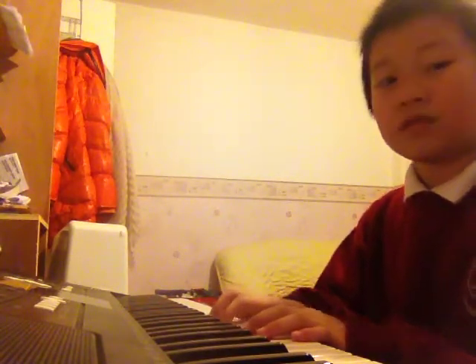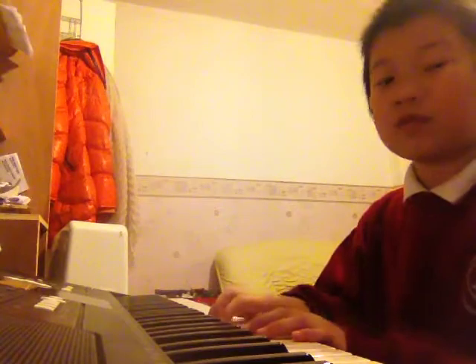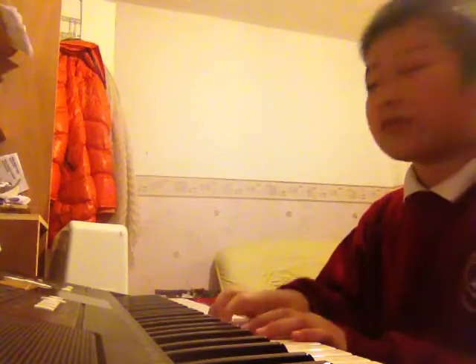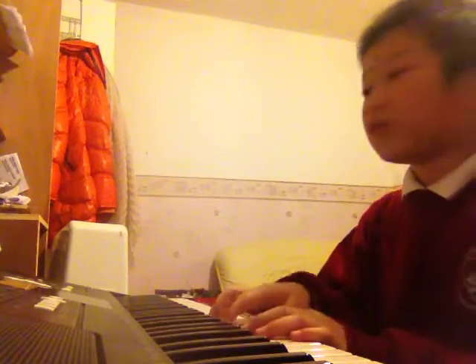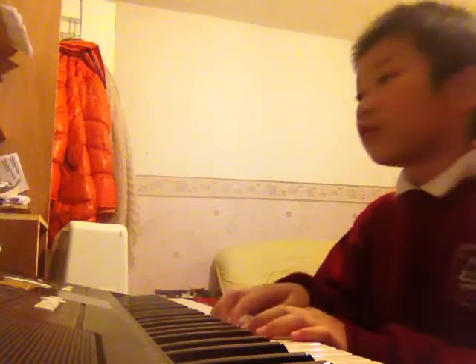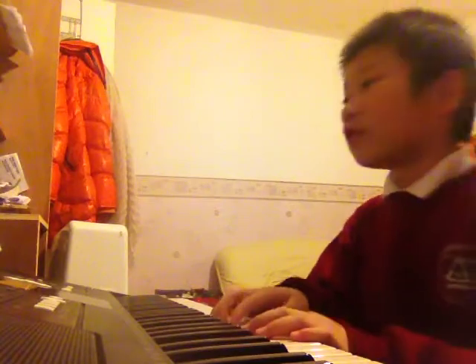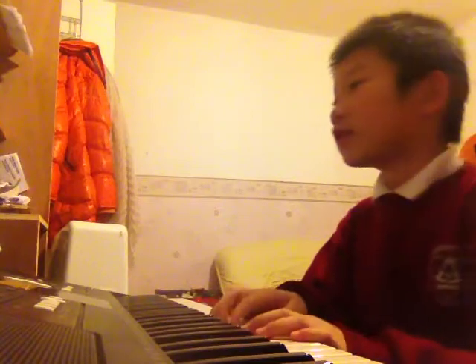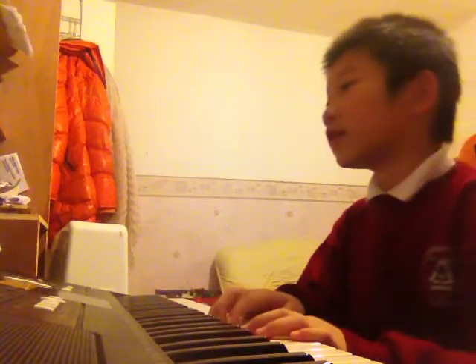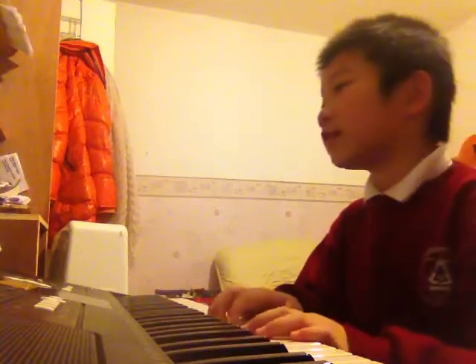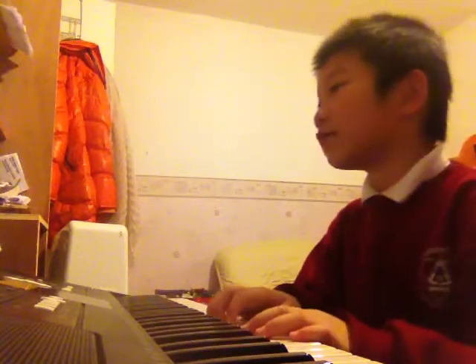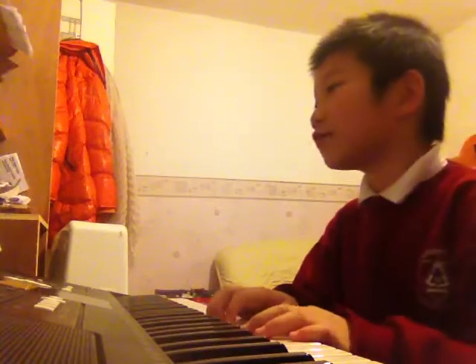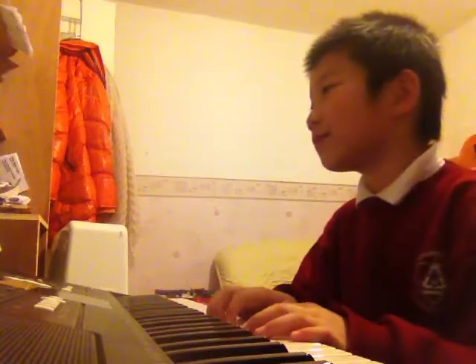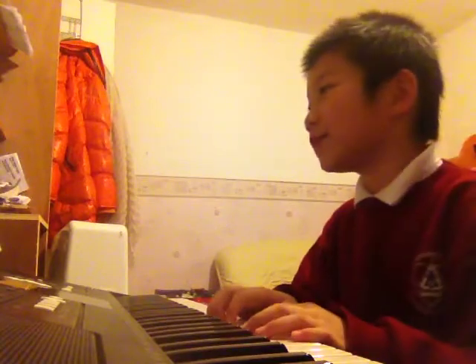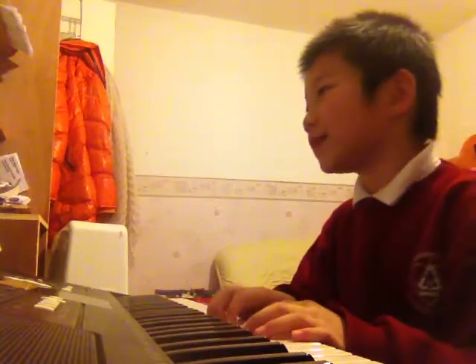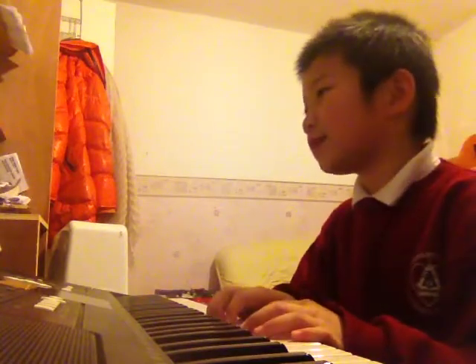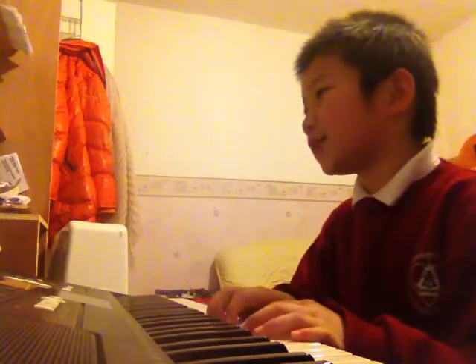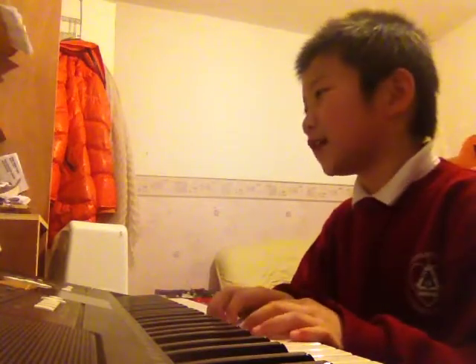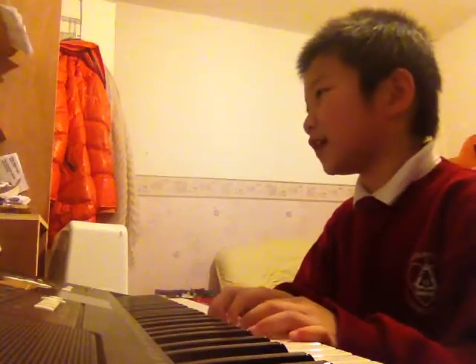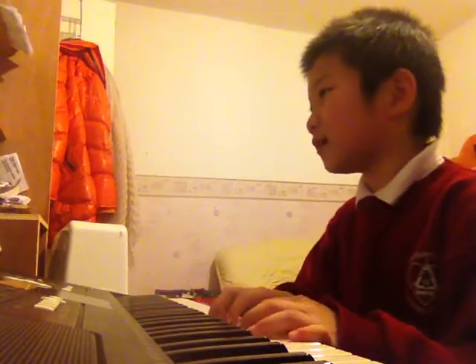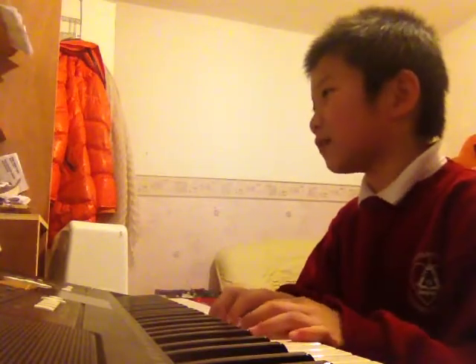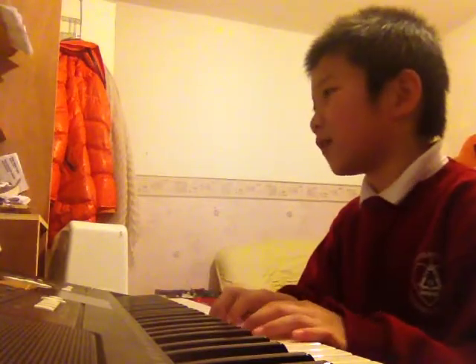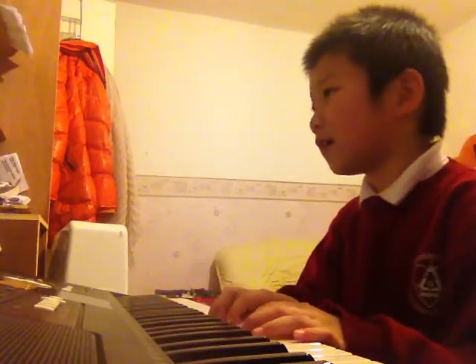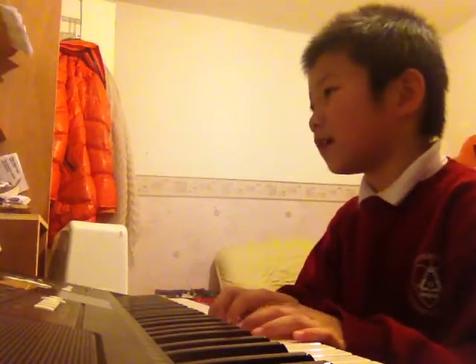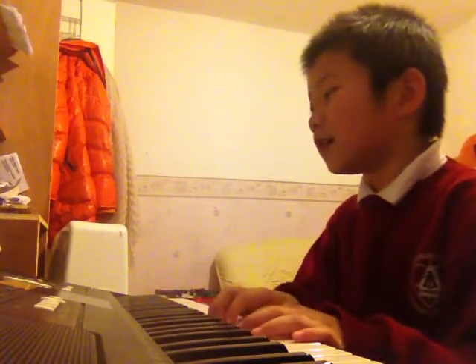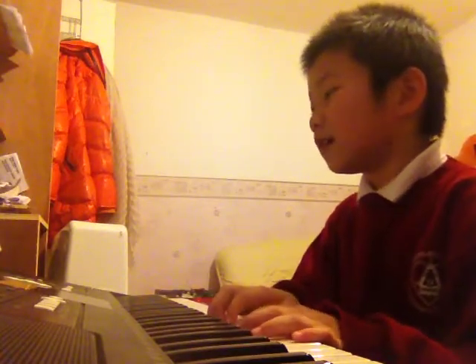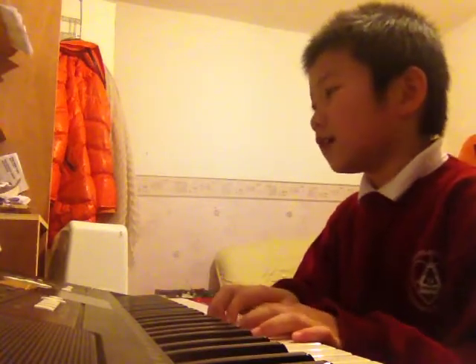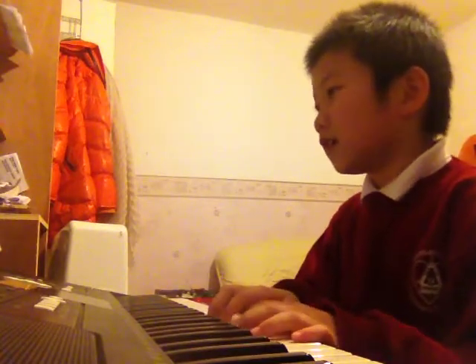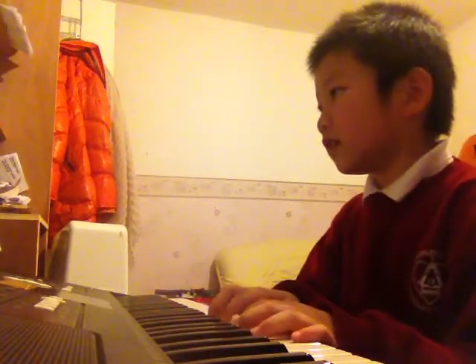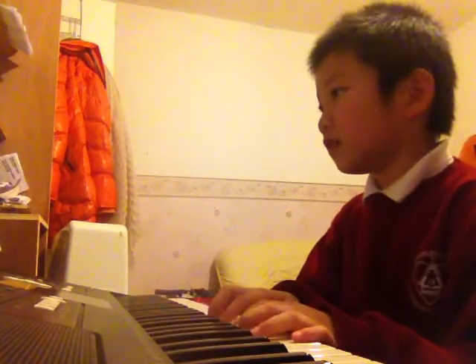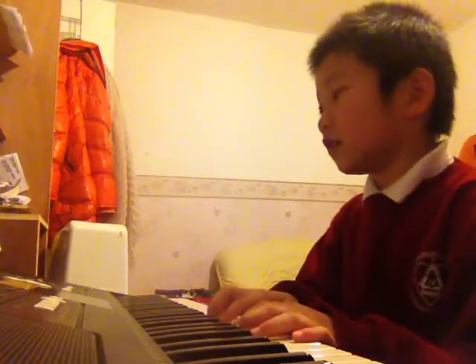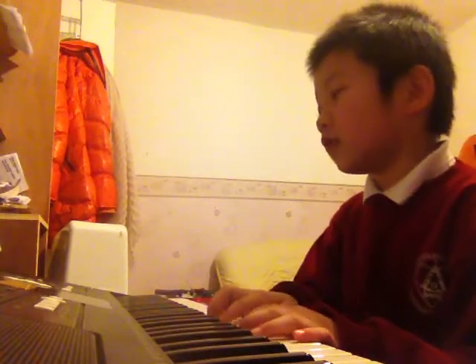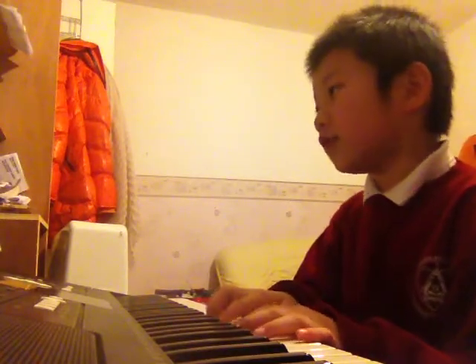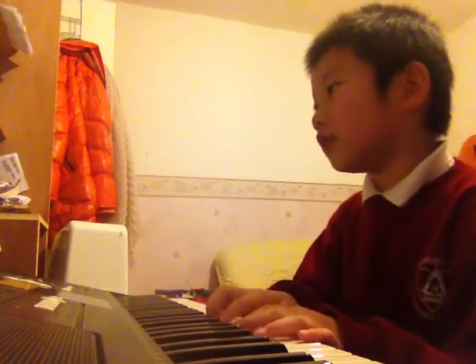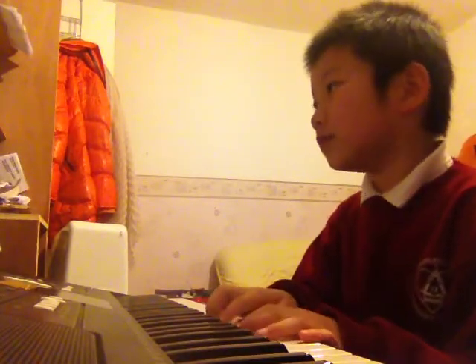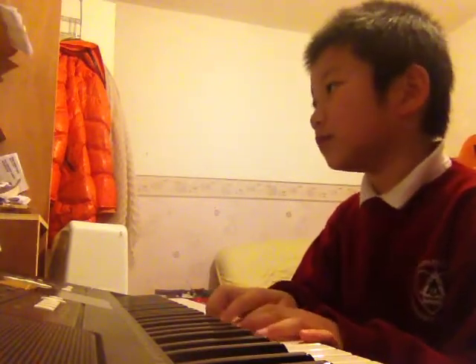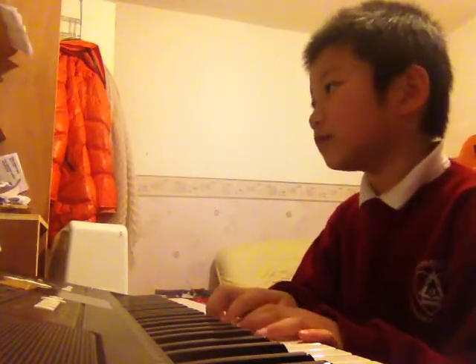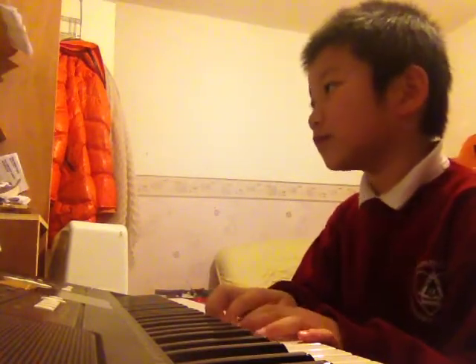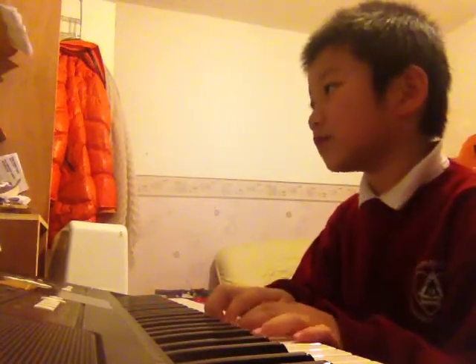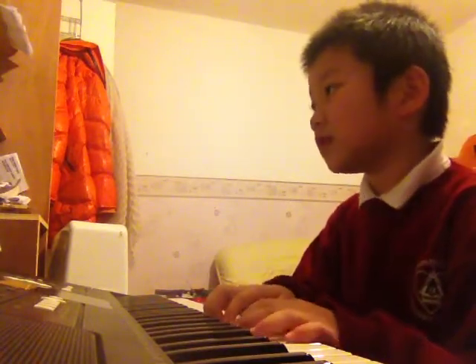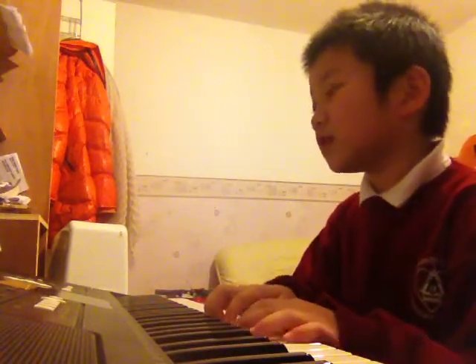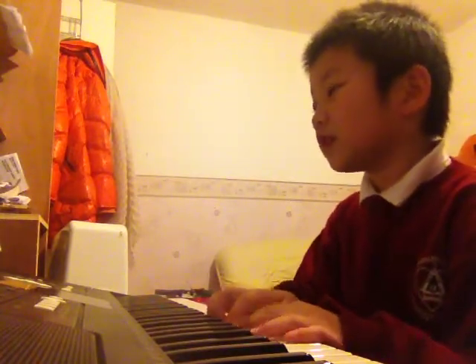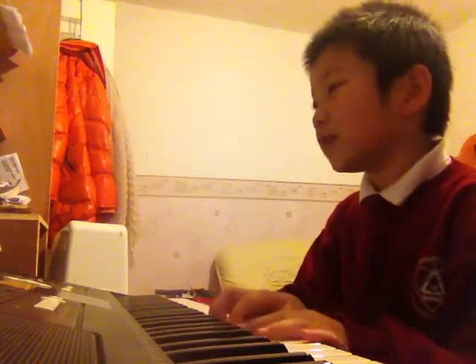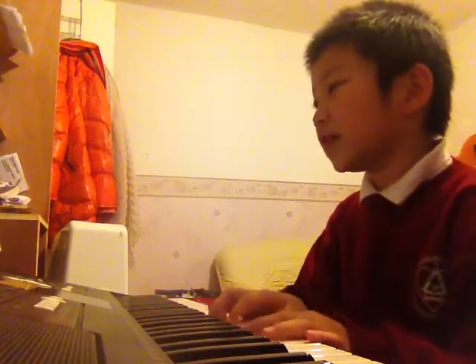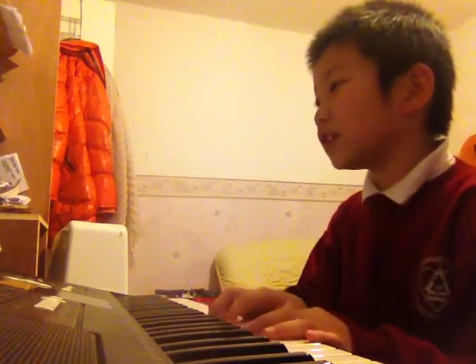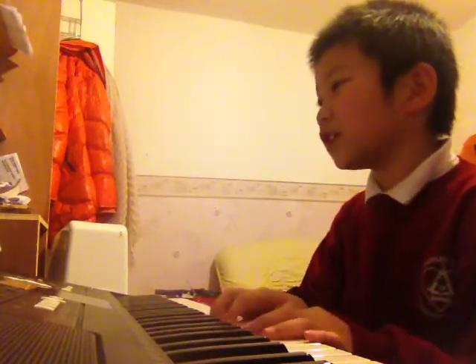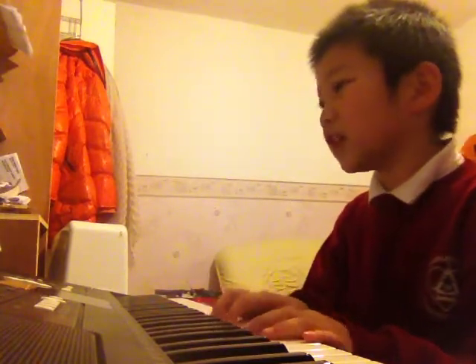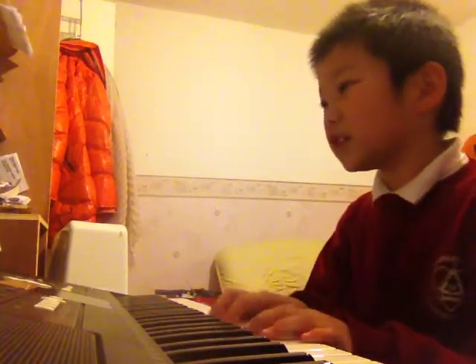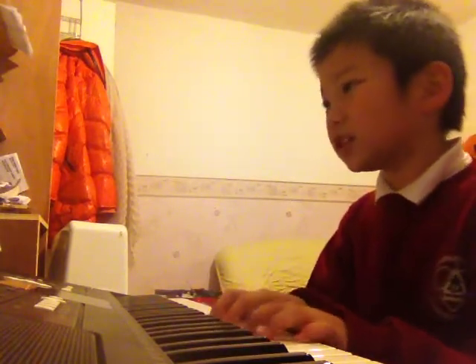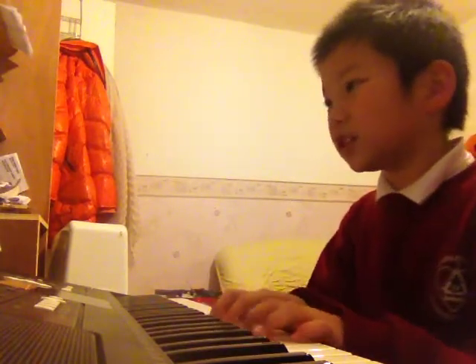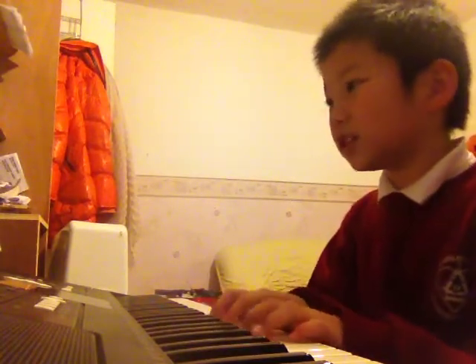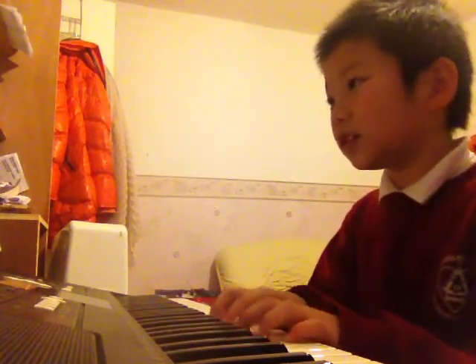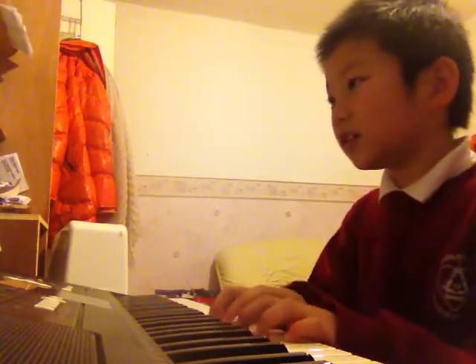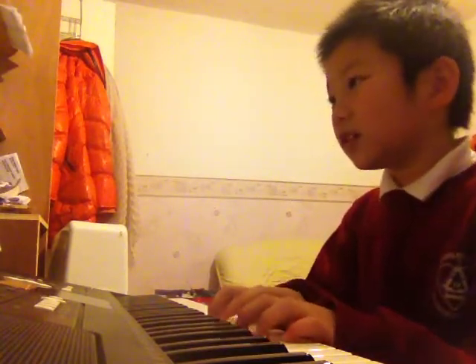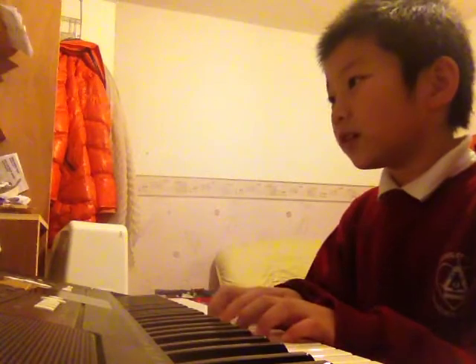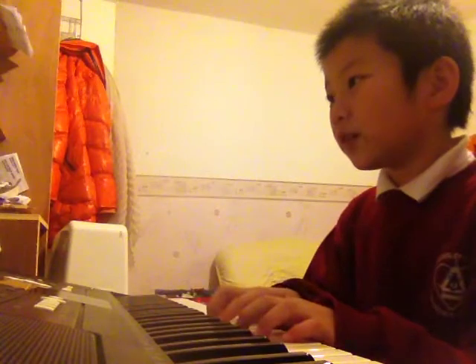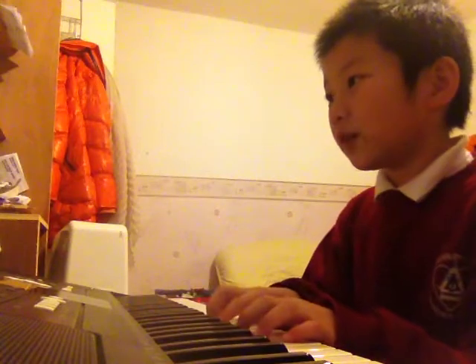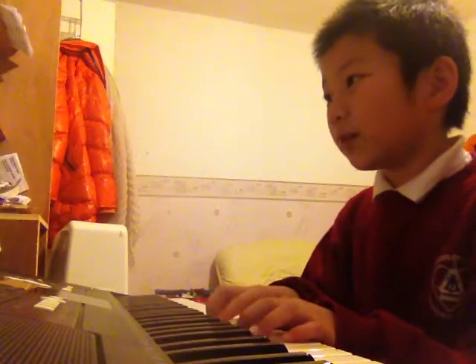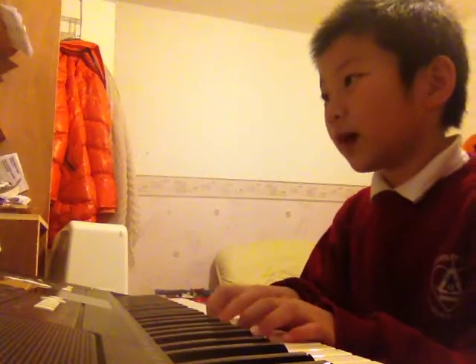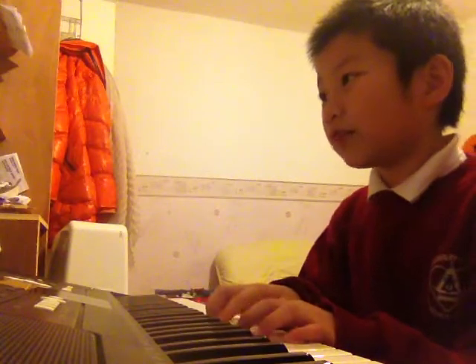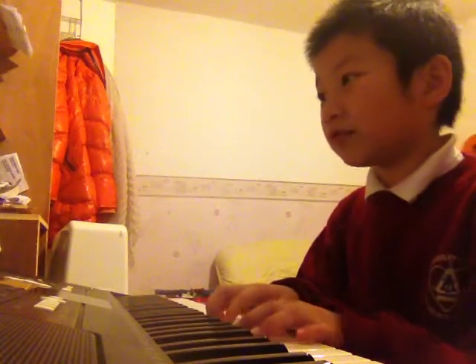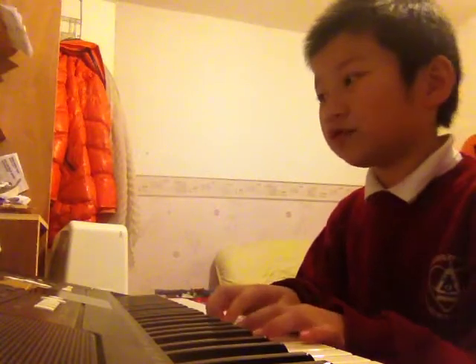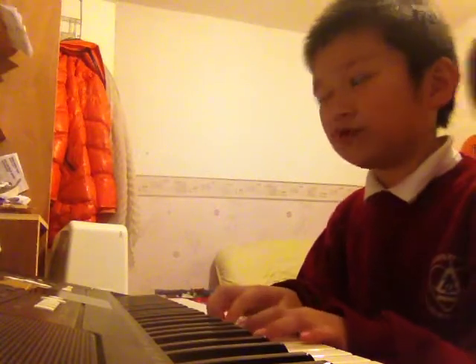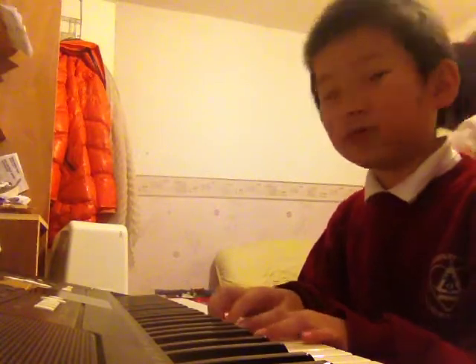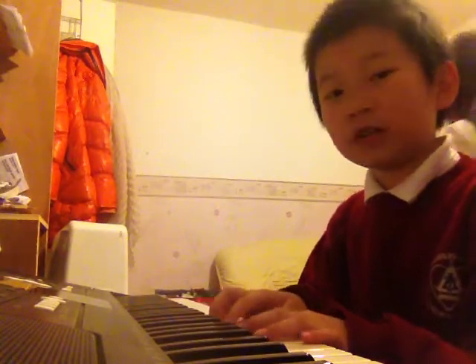Okay, we'll be playing page 19, The Paratrooper.